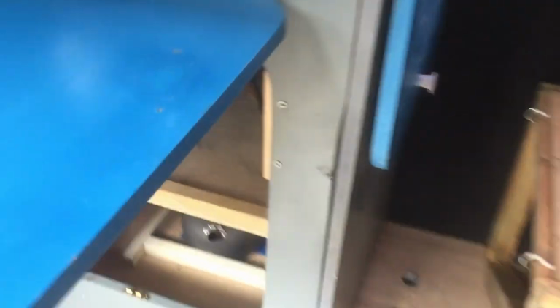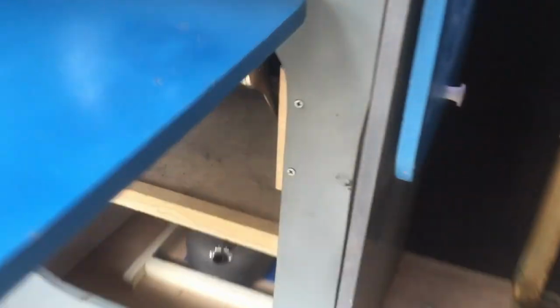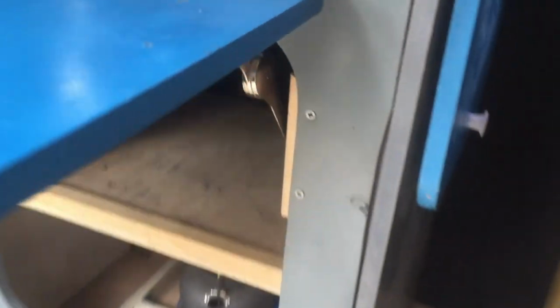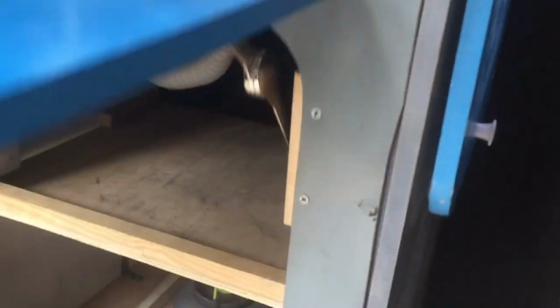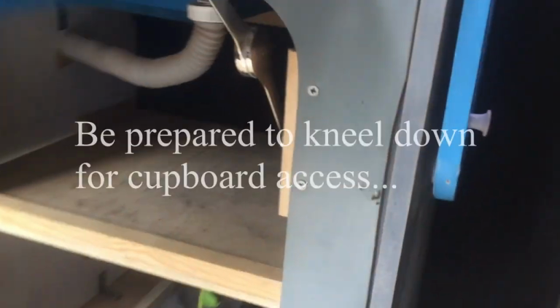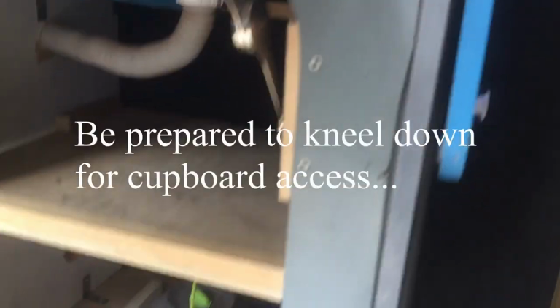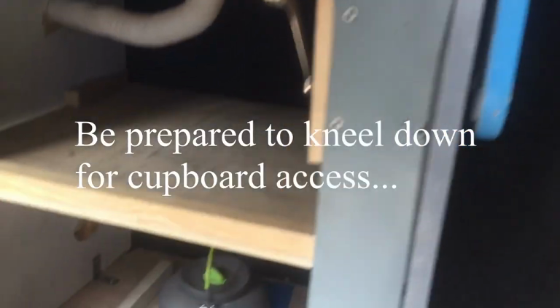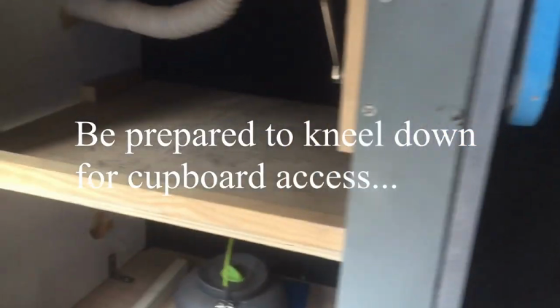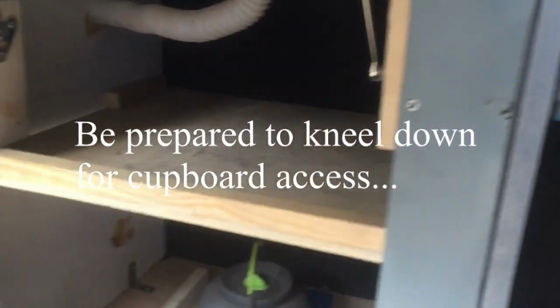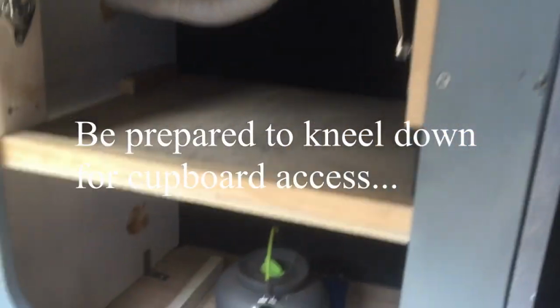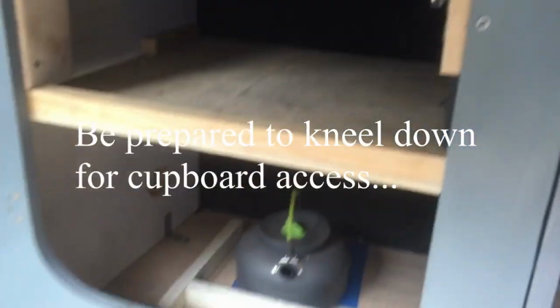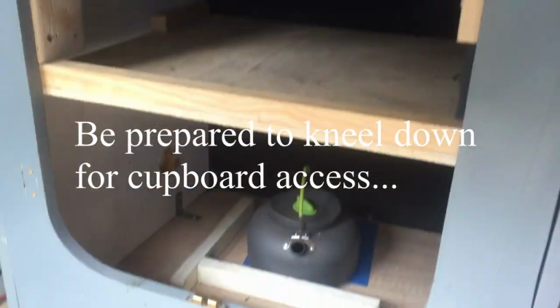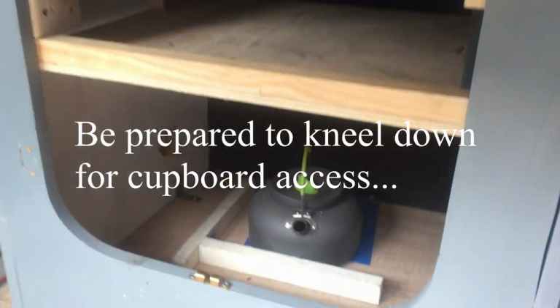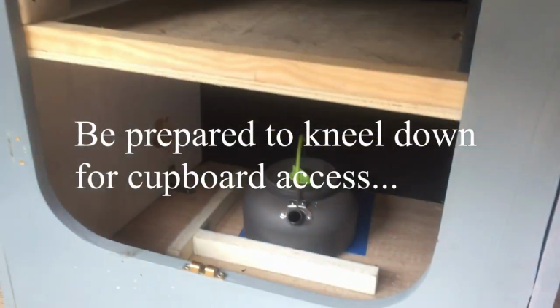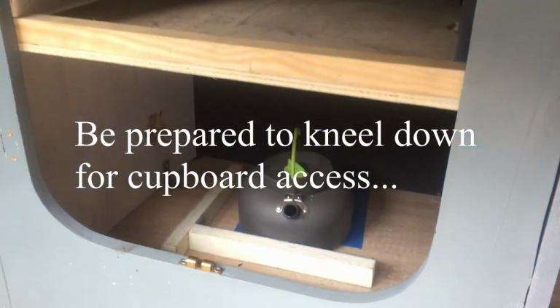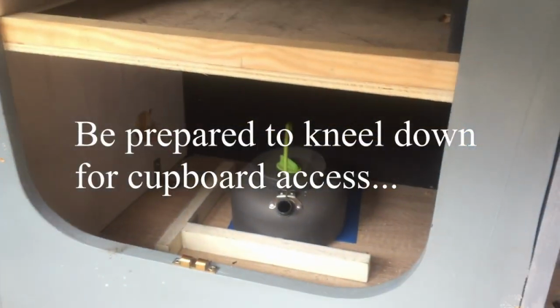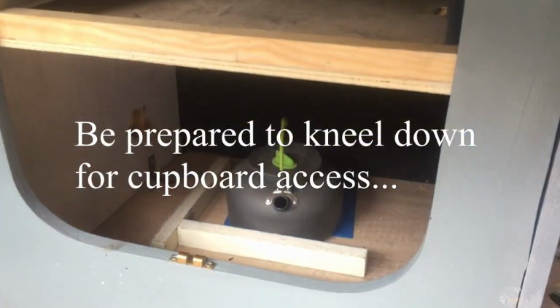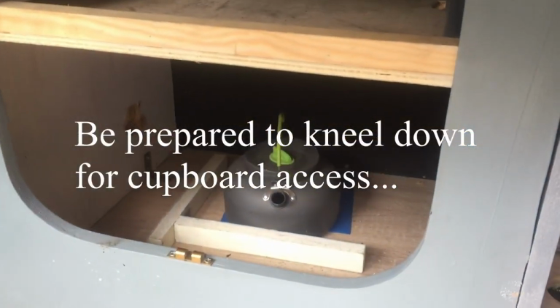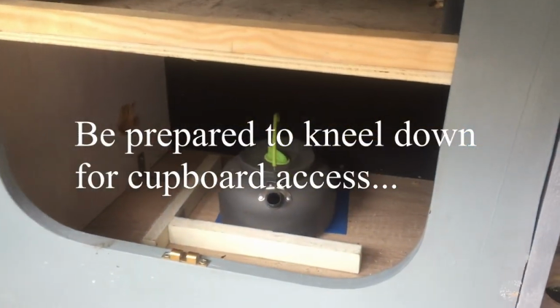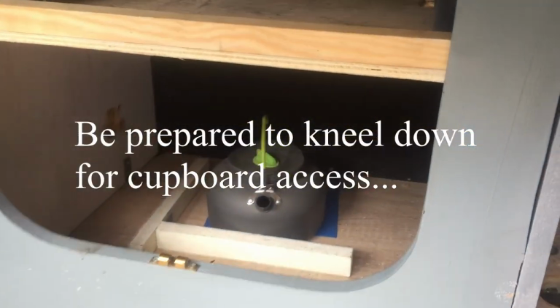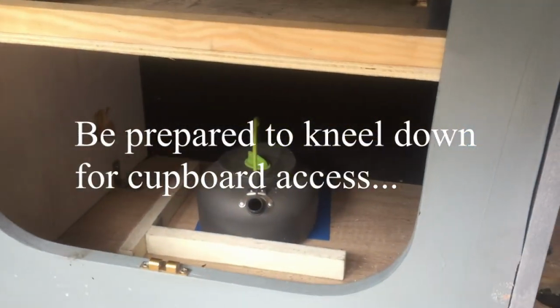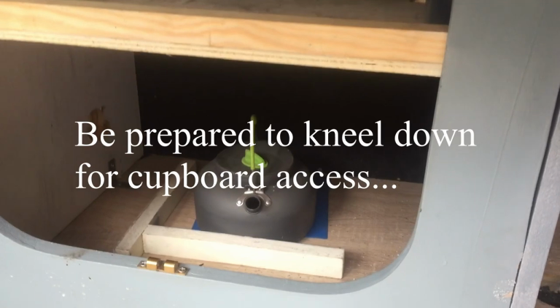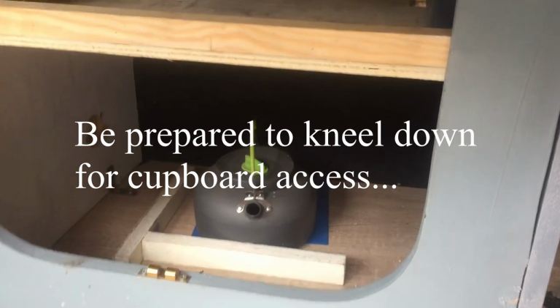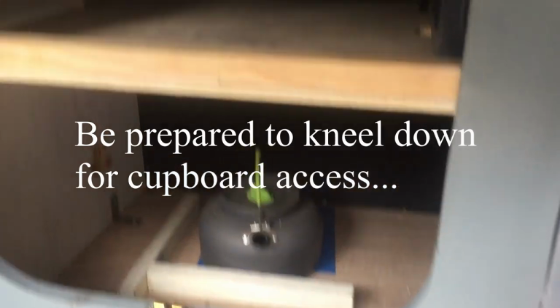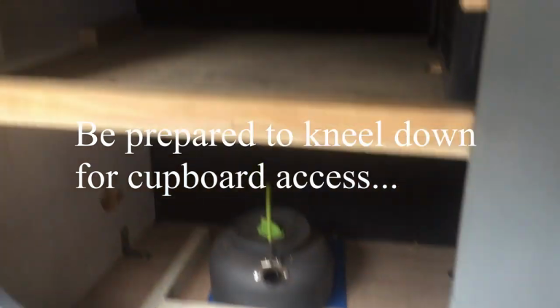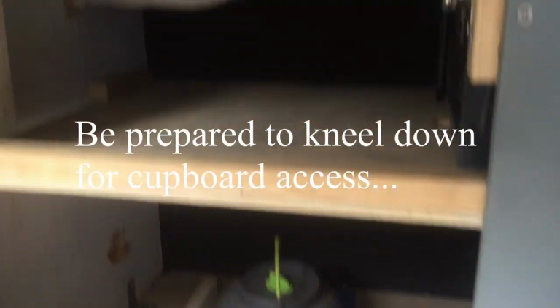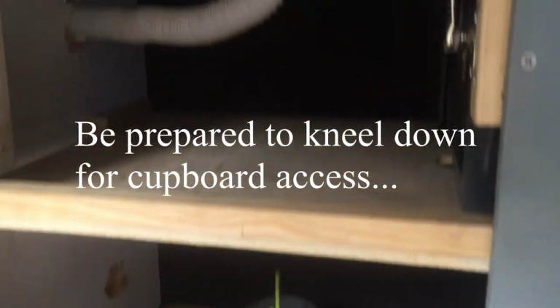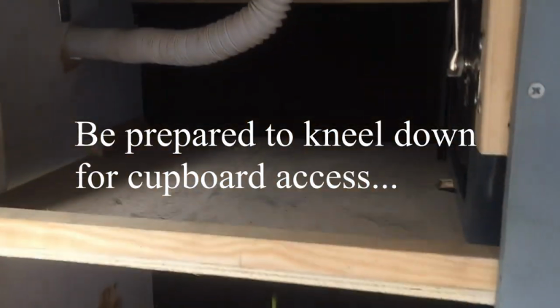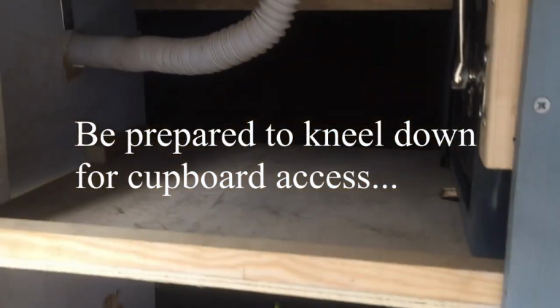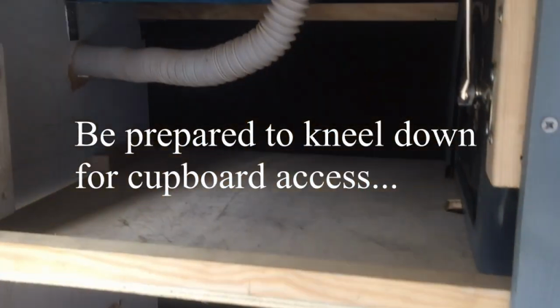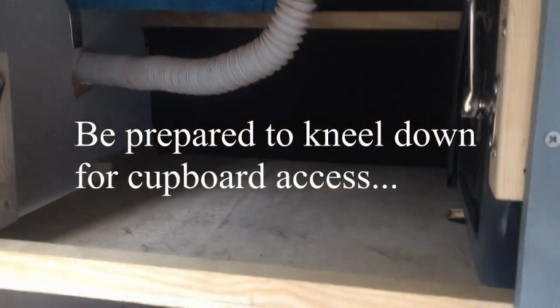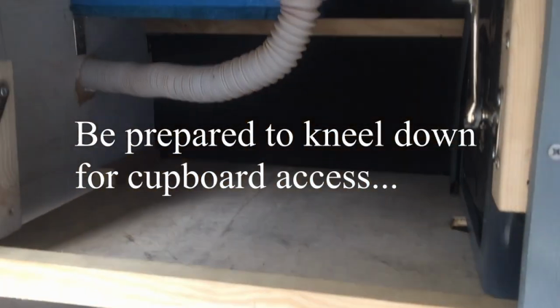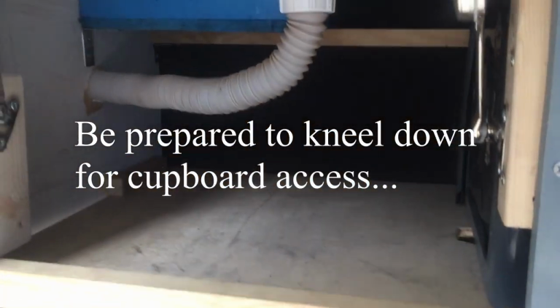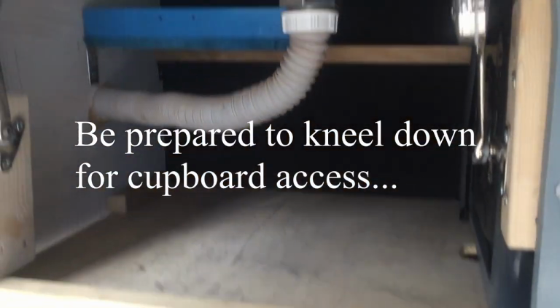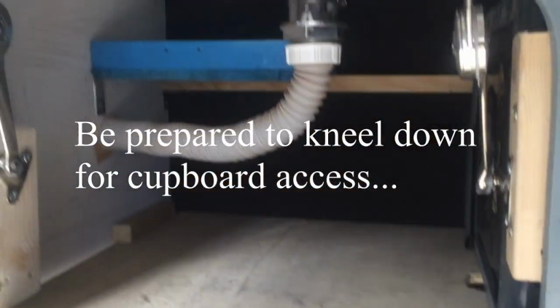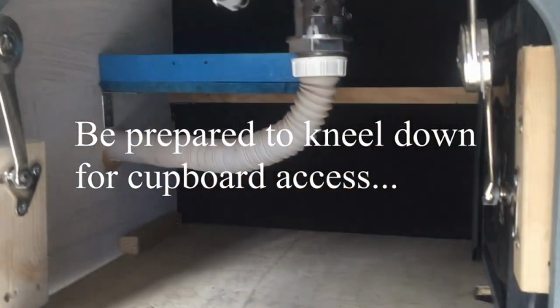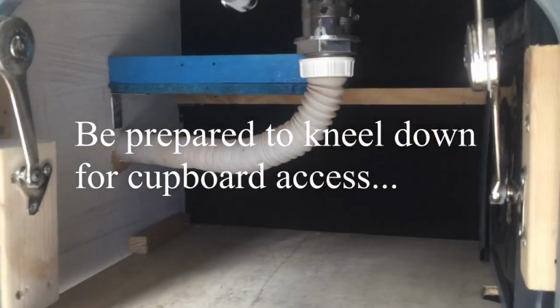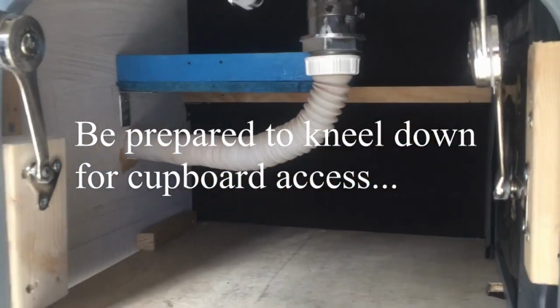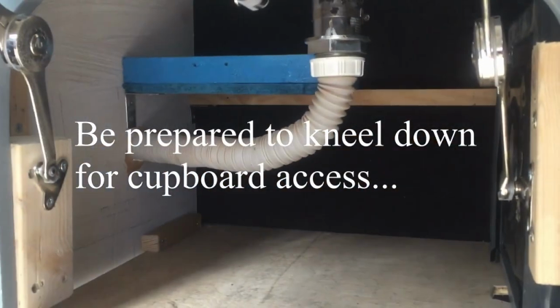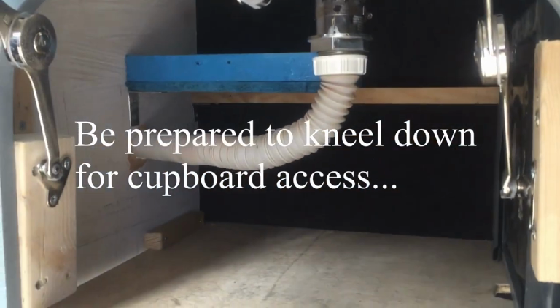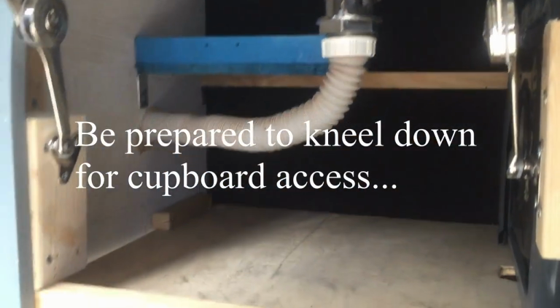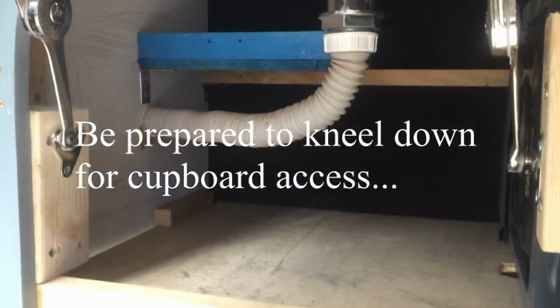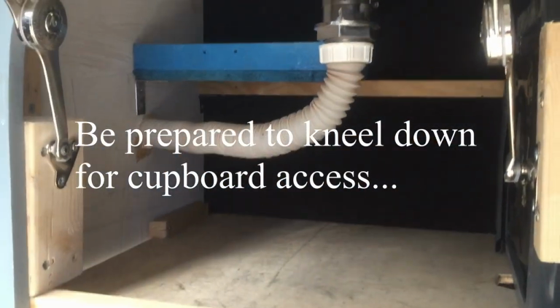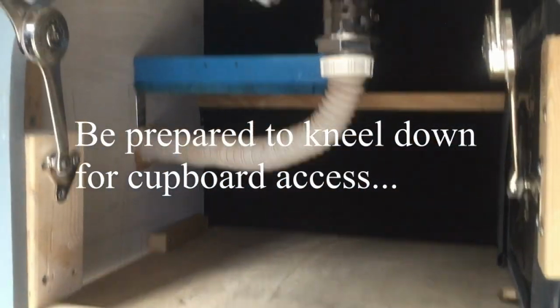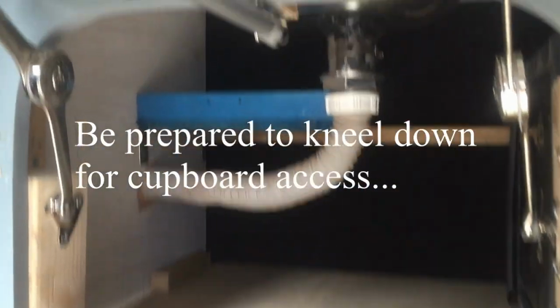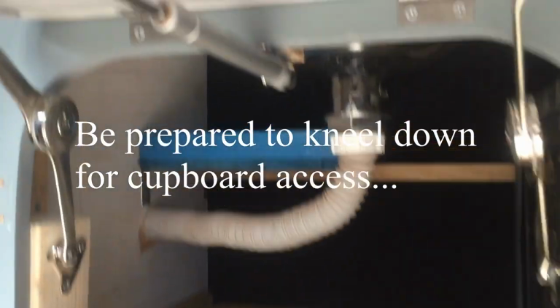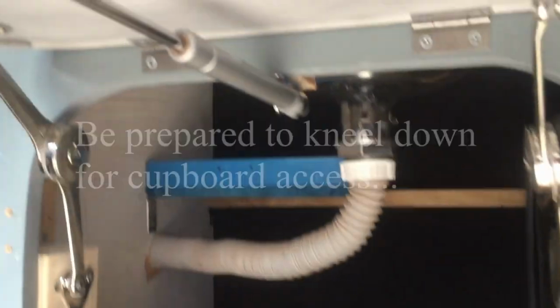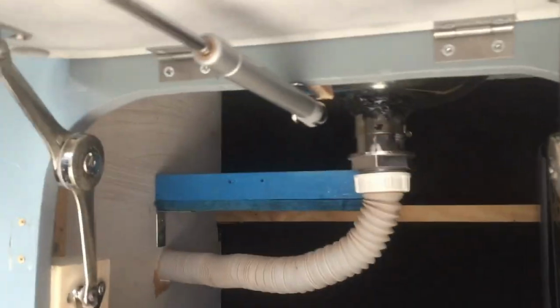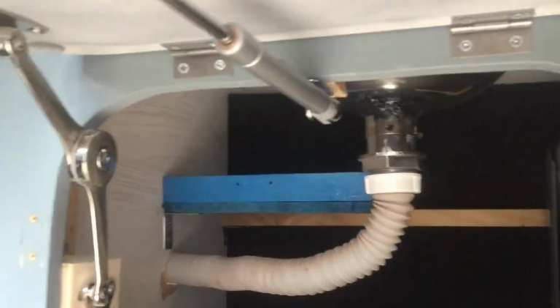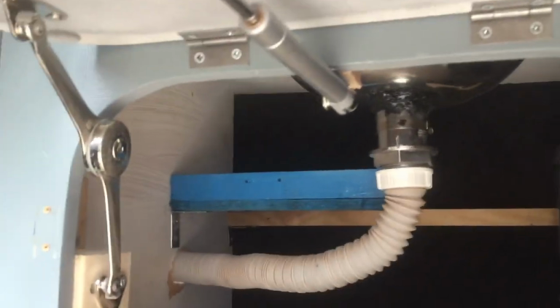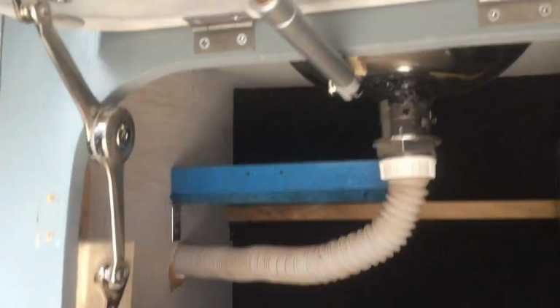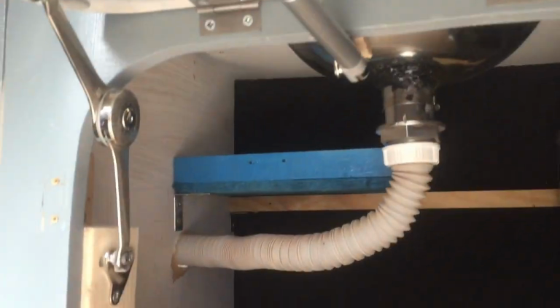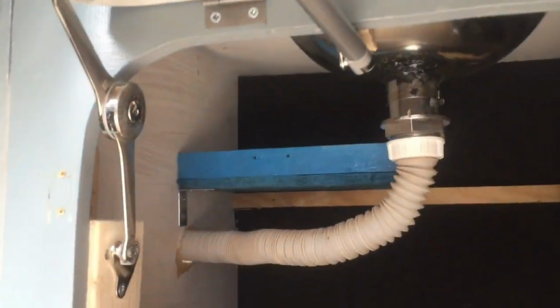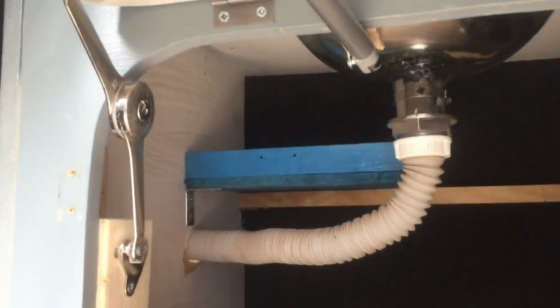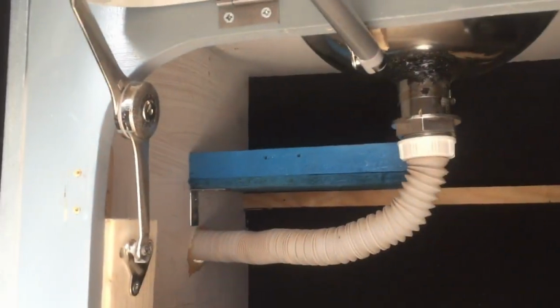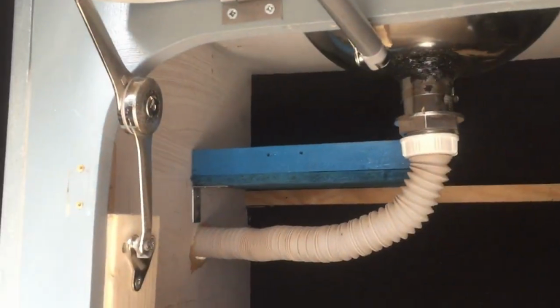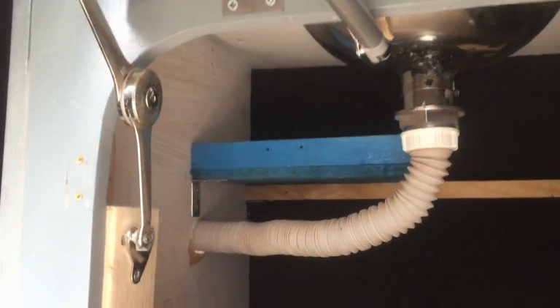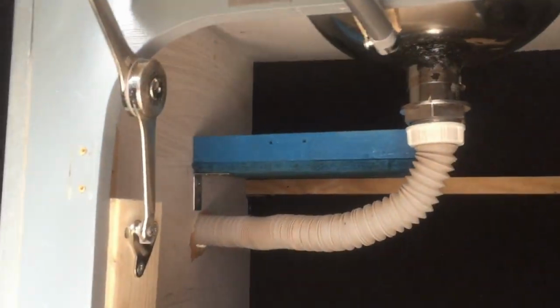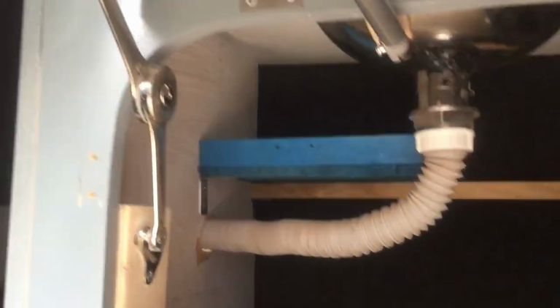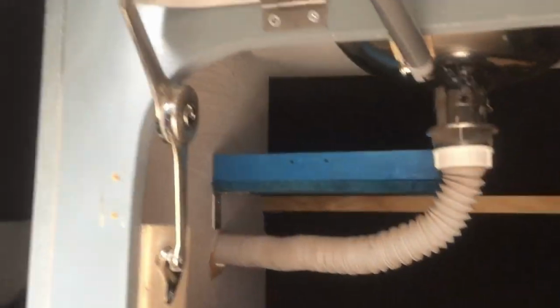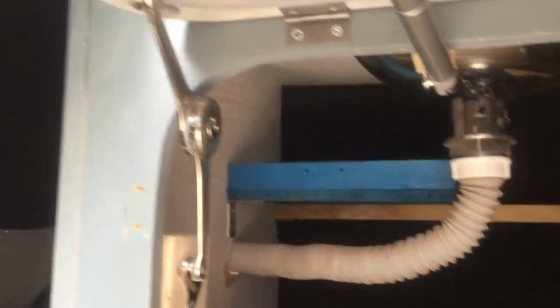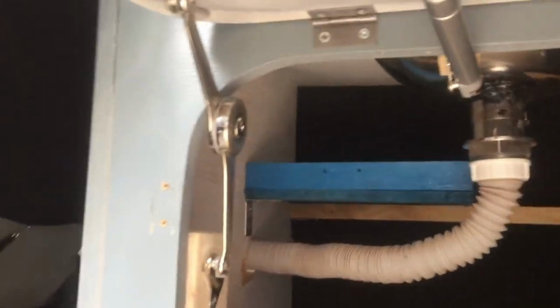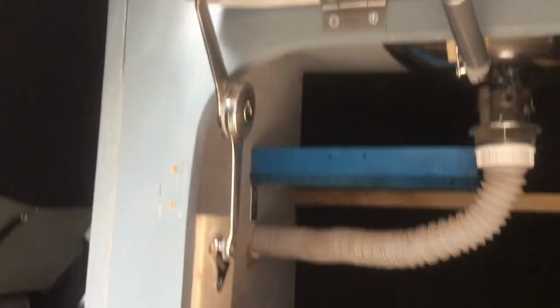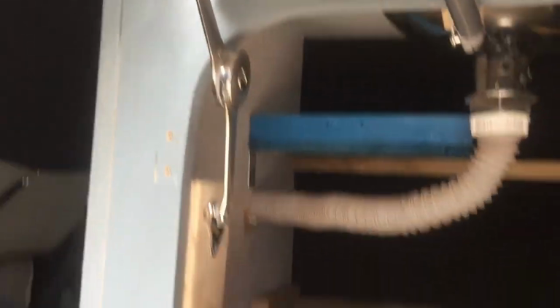It's got shelf space in the bottom here — not as much as before, but I've put an extra little shelf up there.